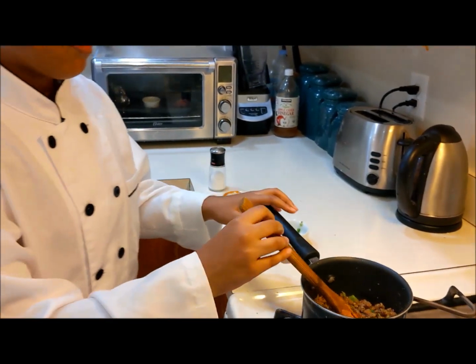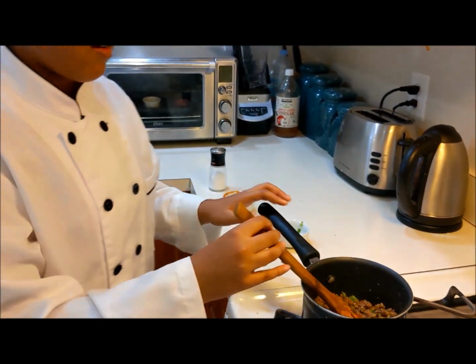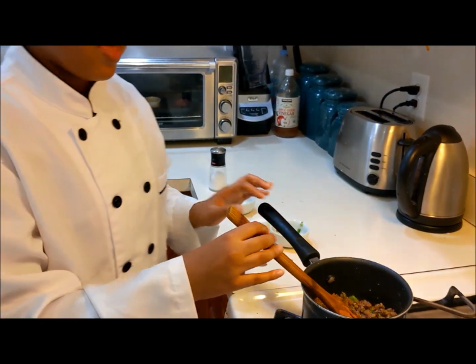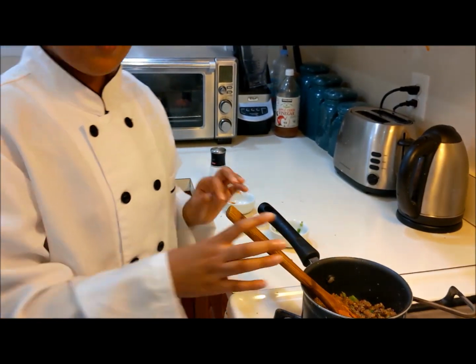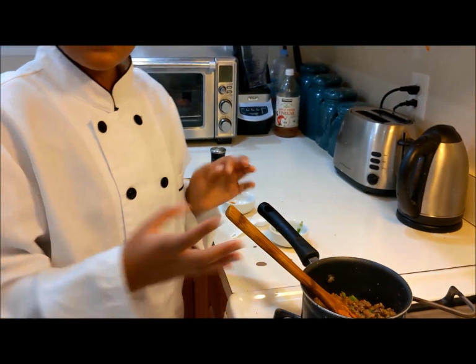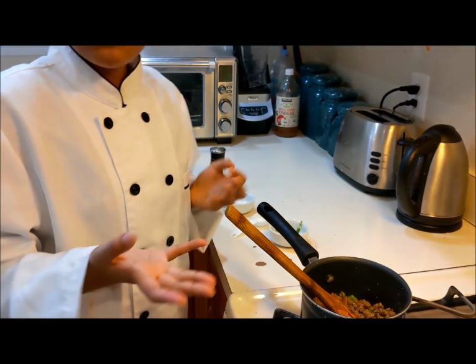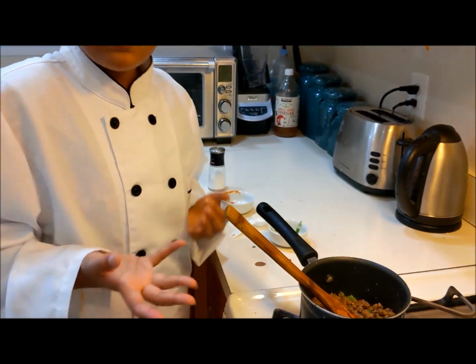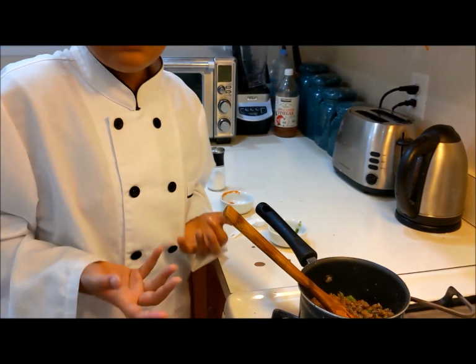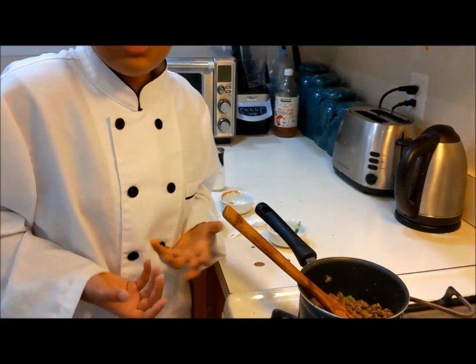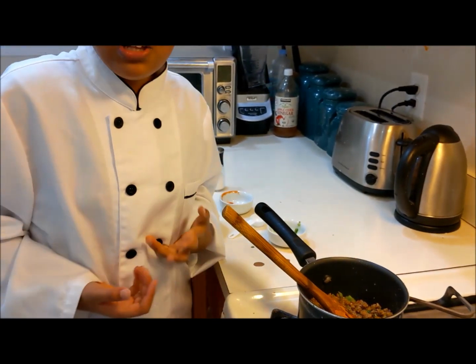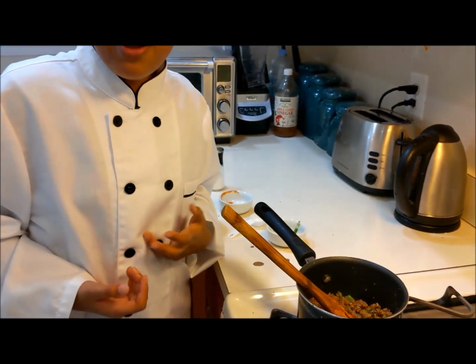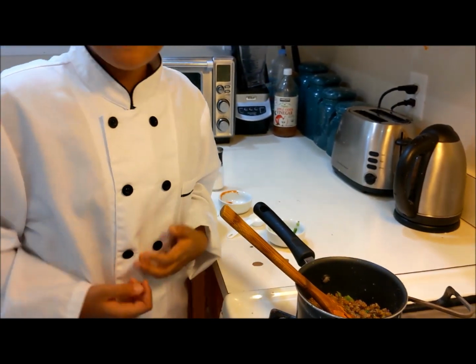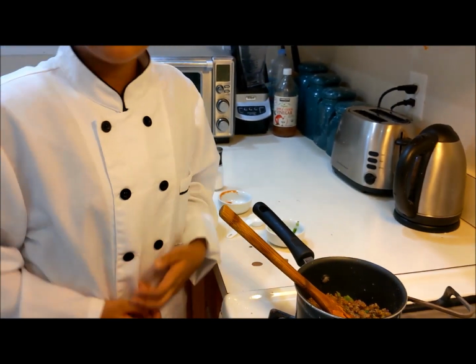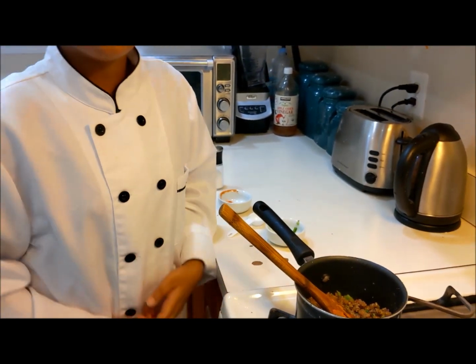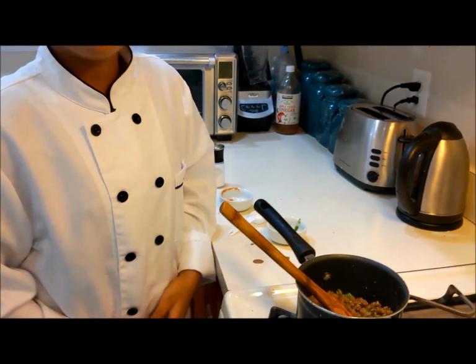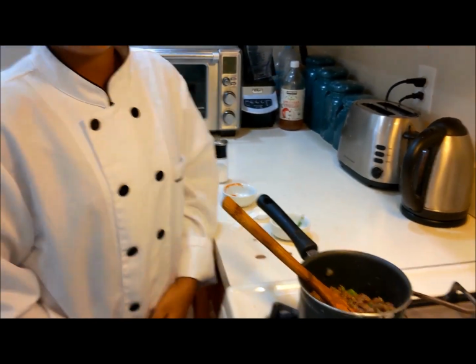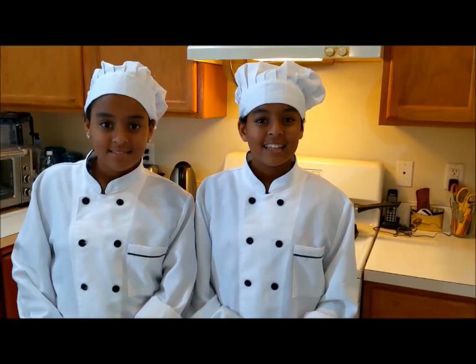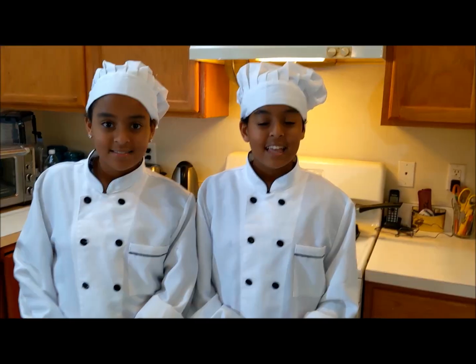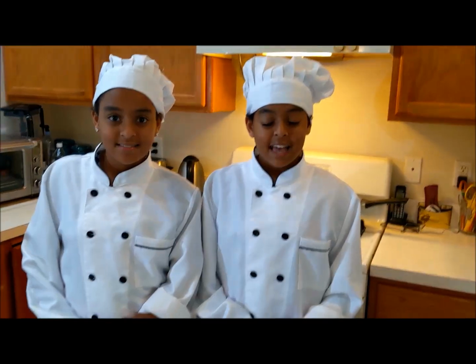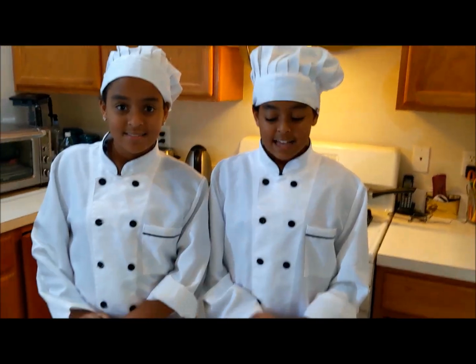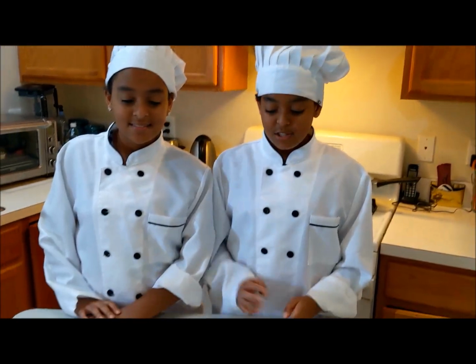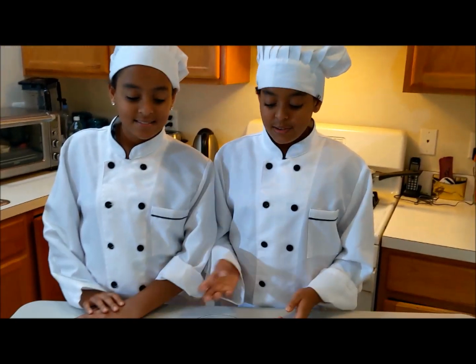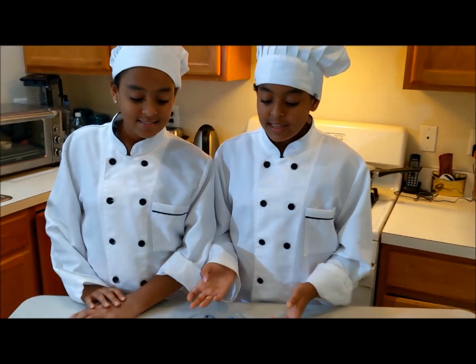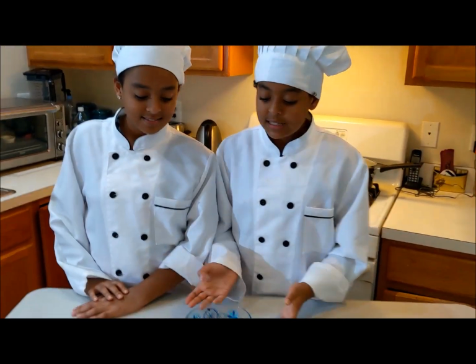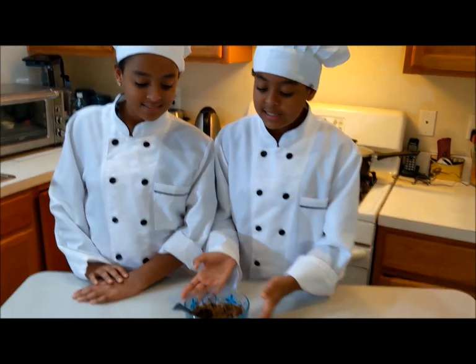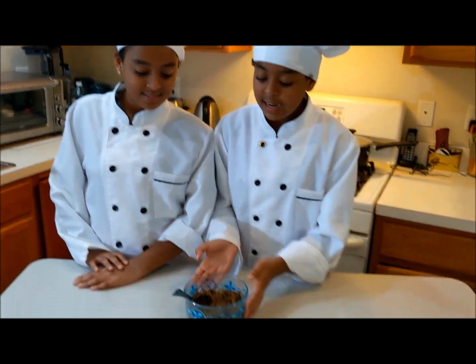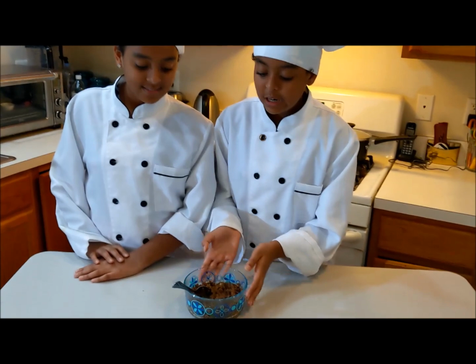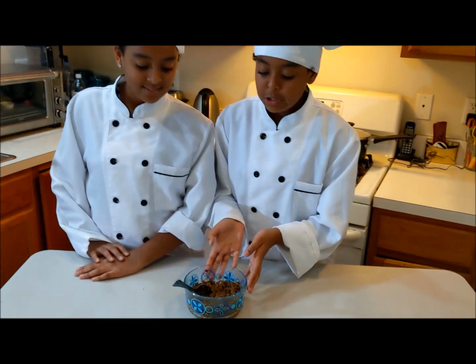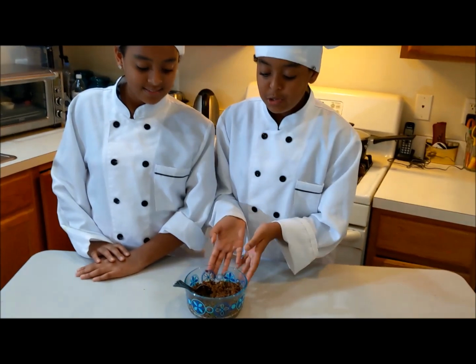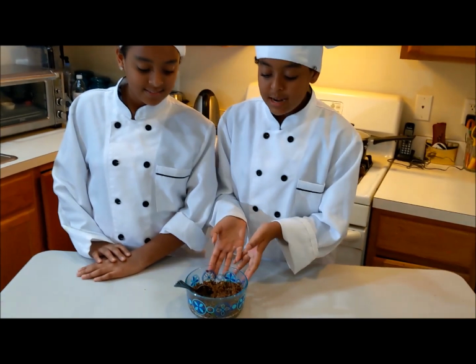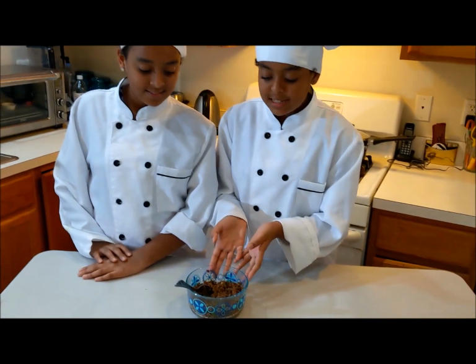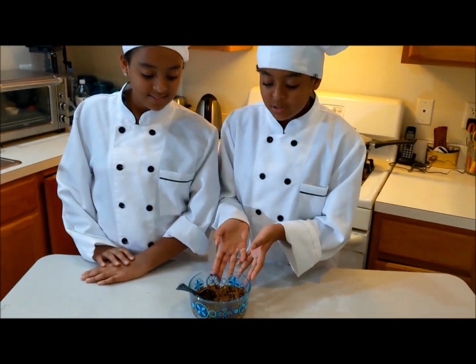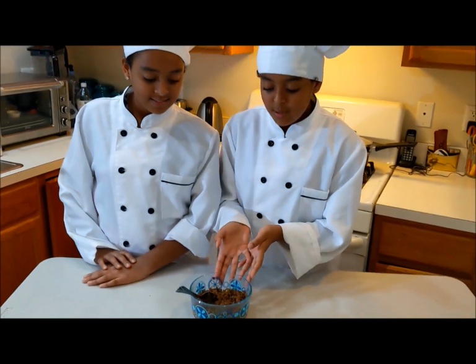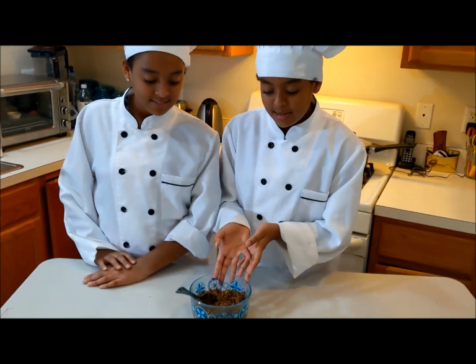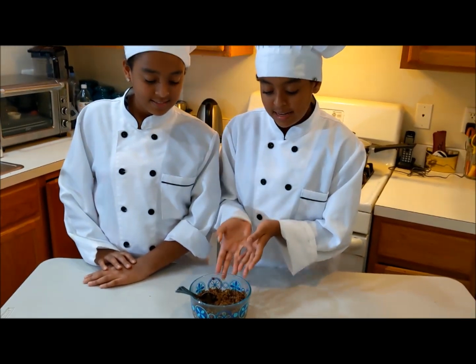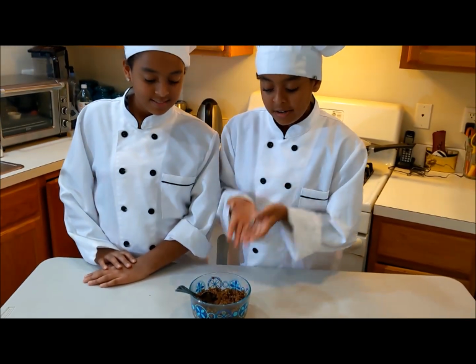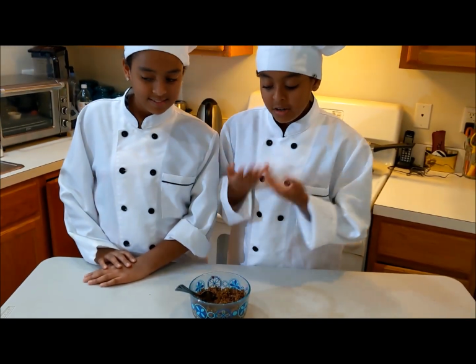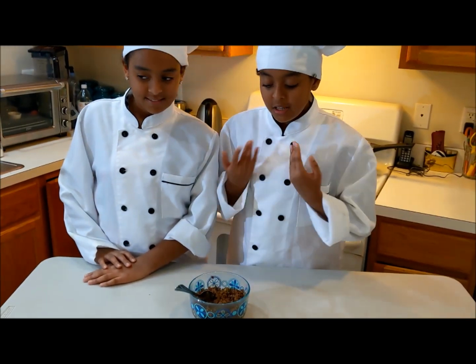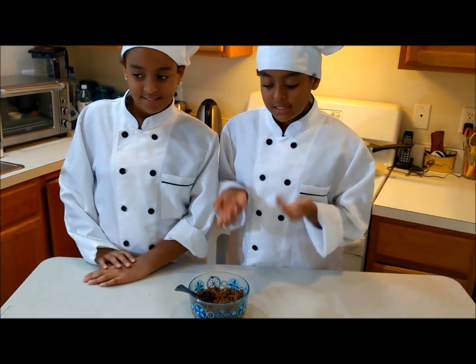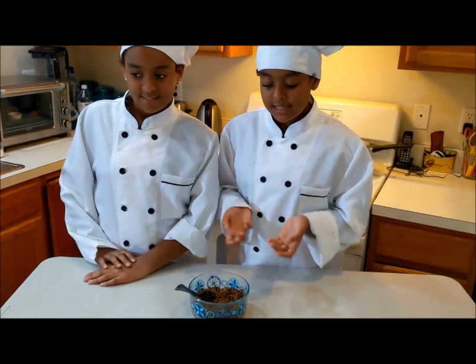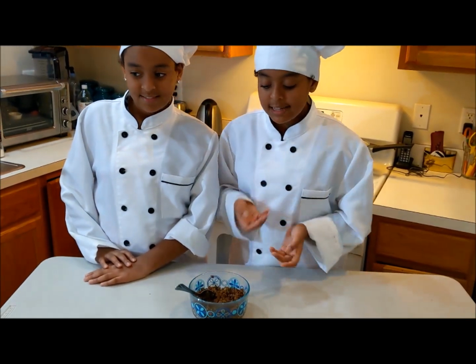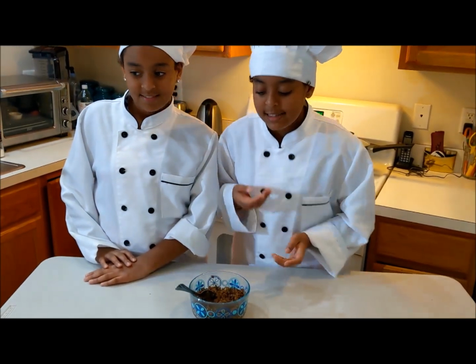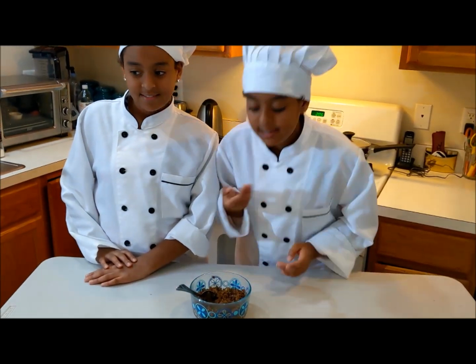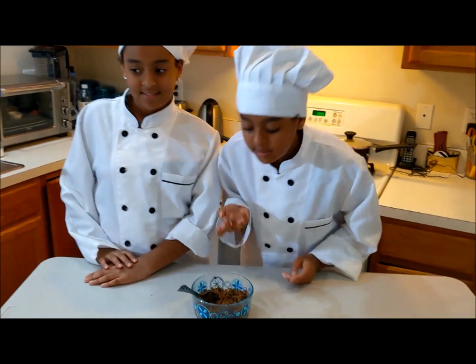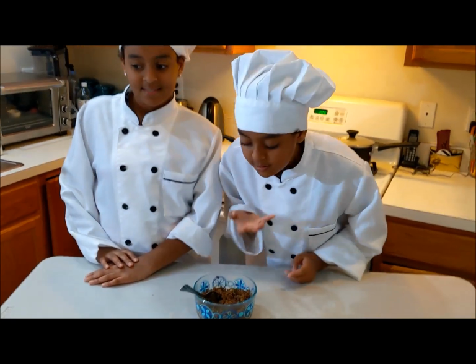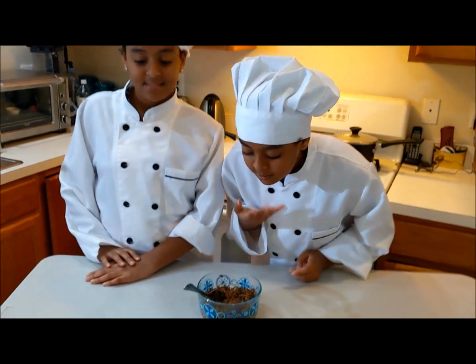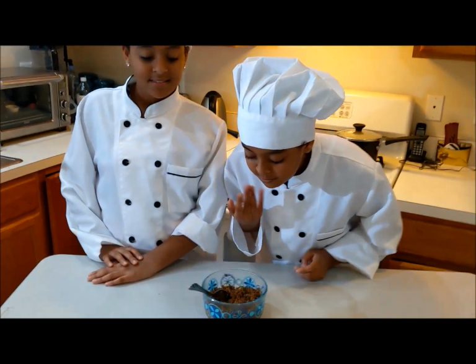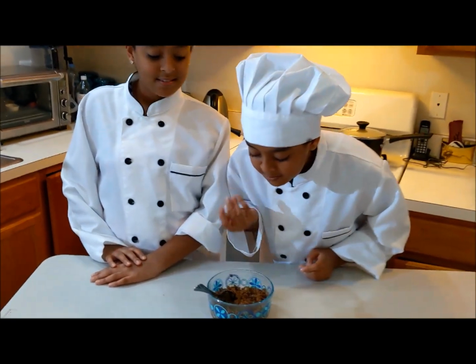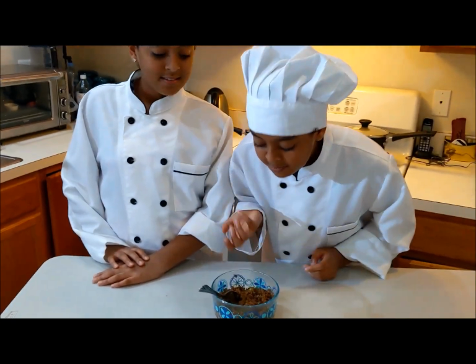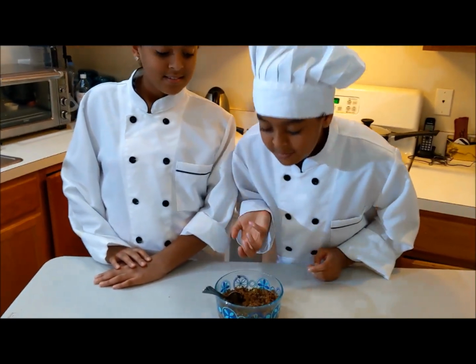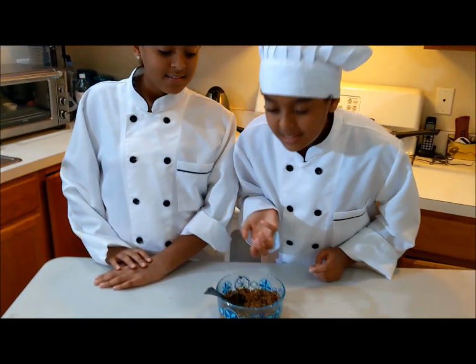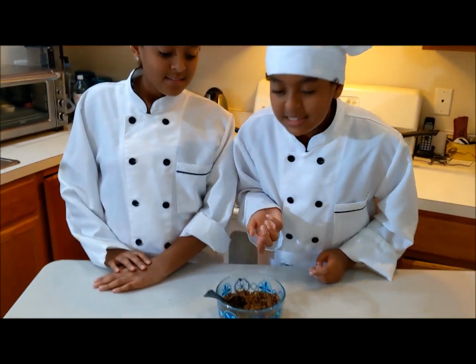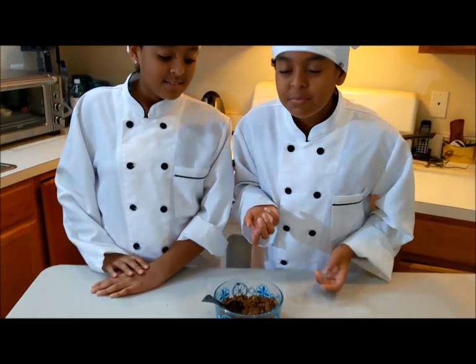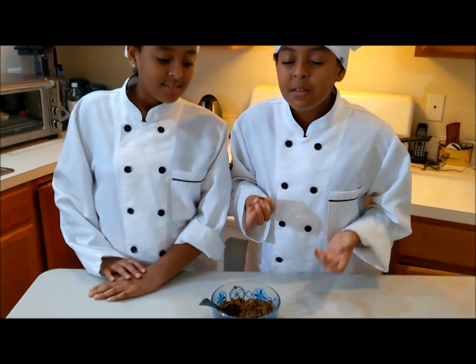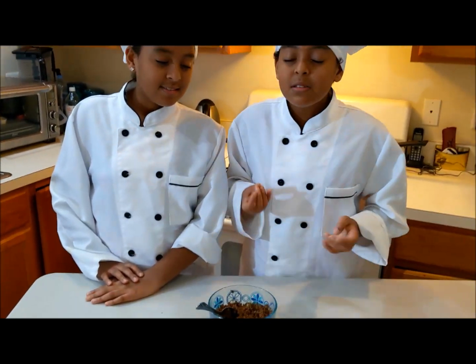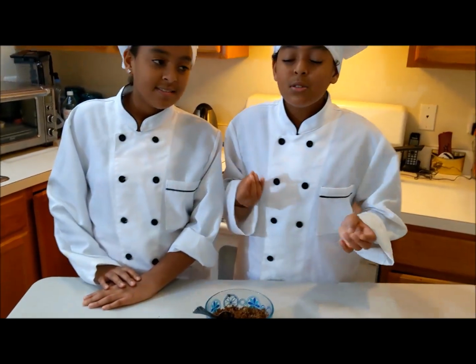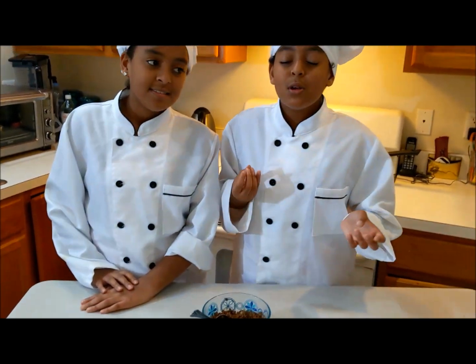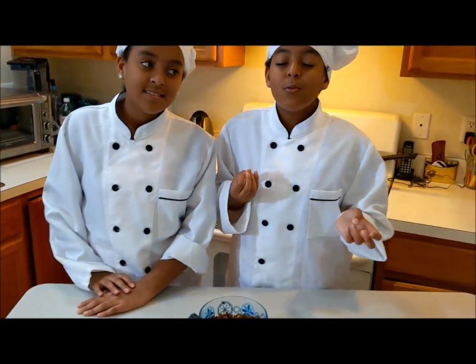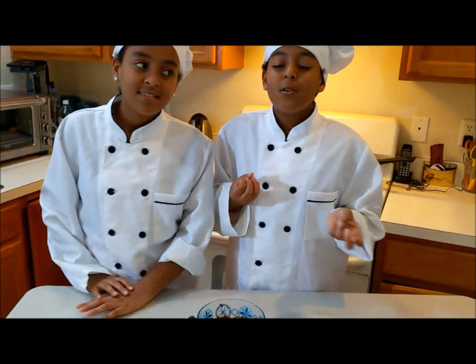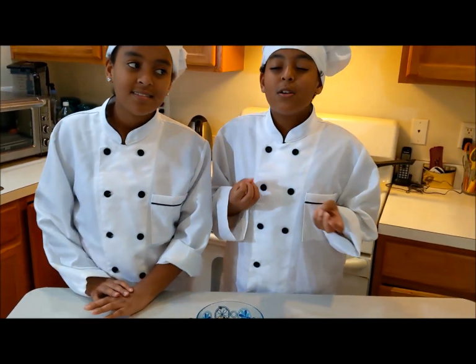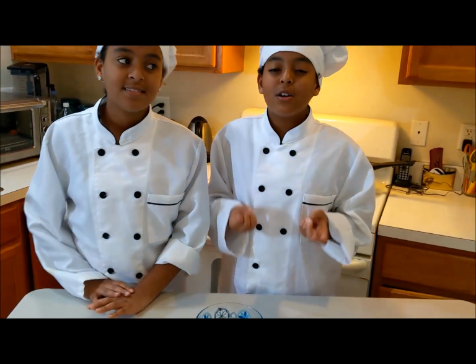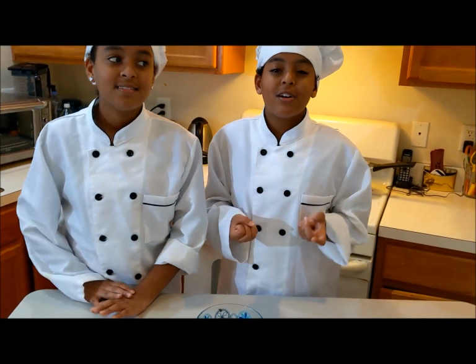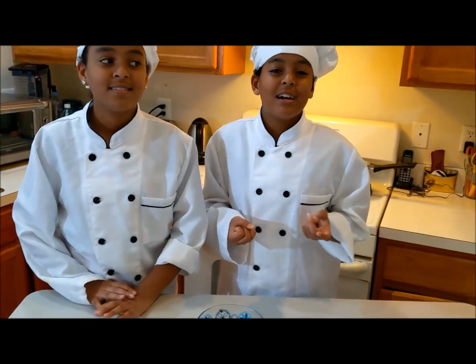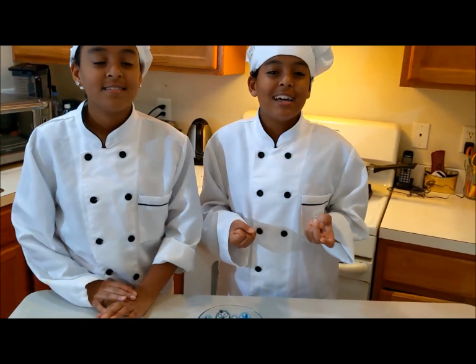And then it's ready to serve. As you can see, our dulette is ready and it looks like this. It smells so good!